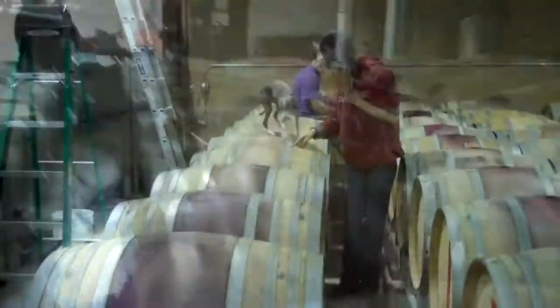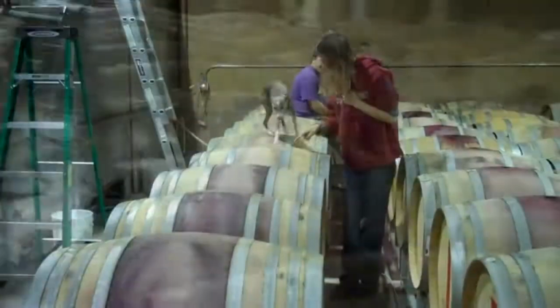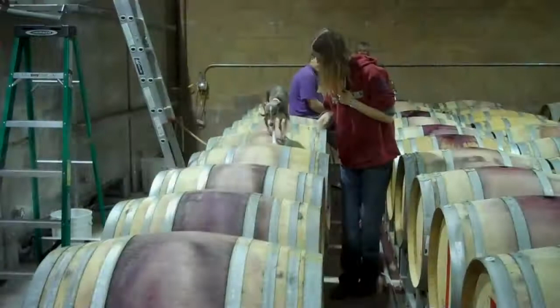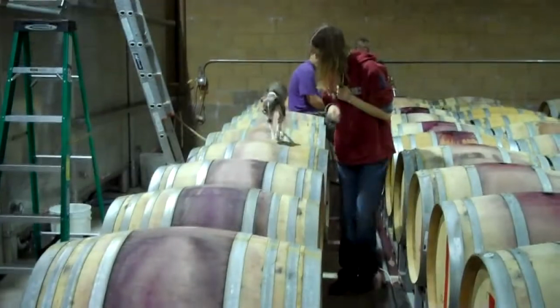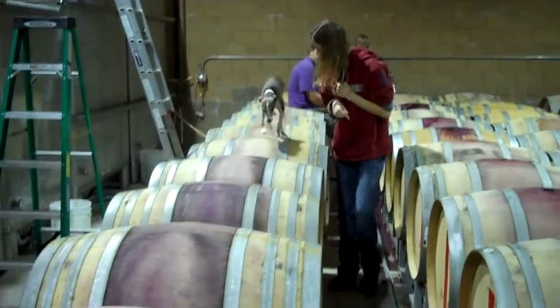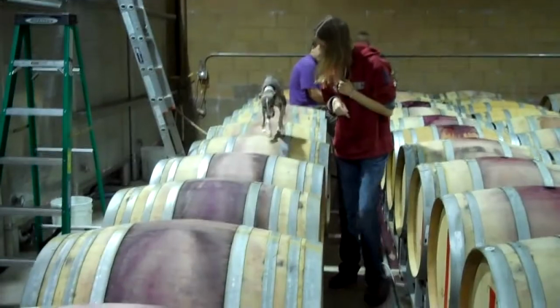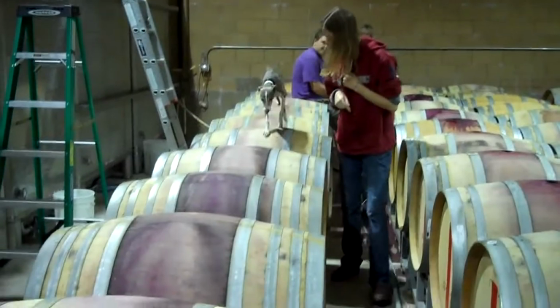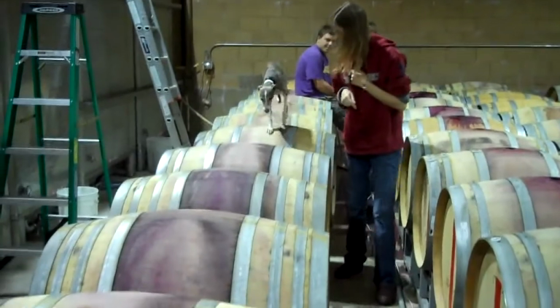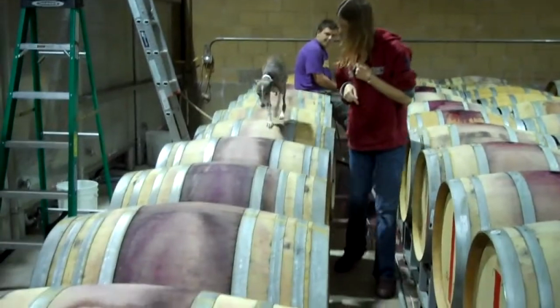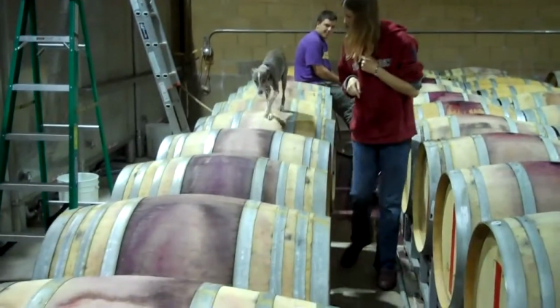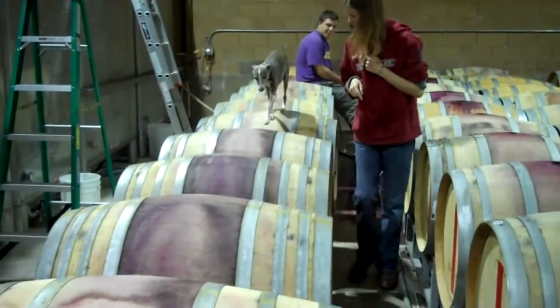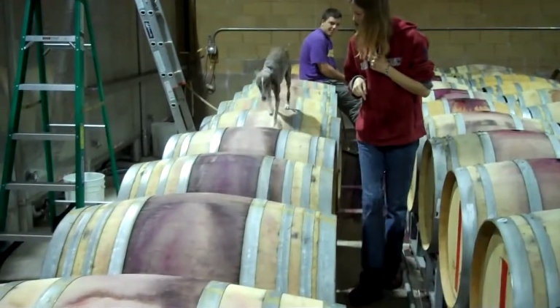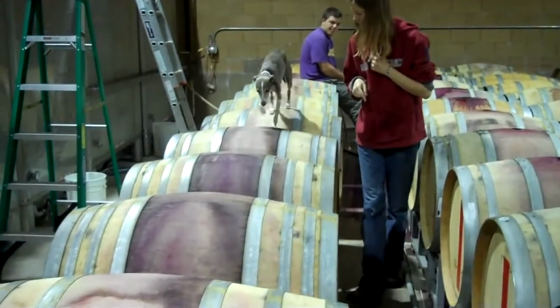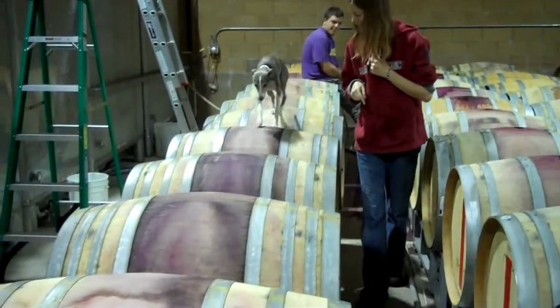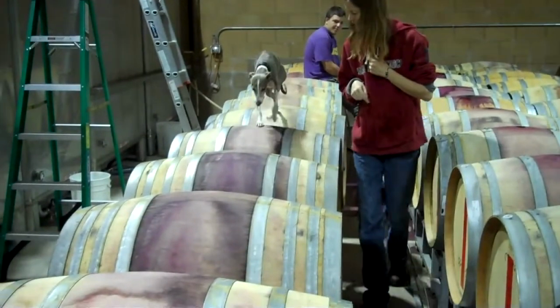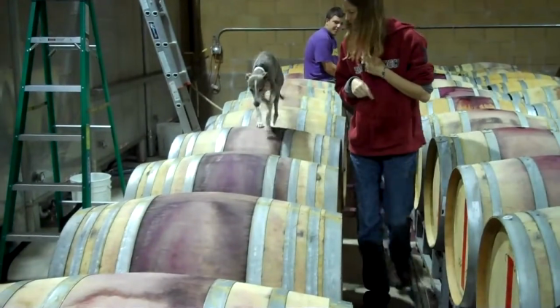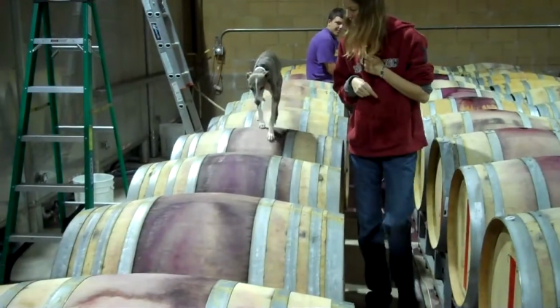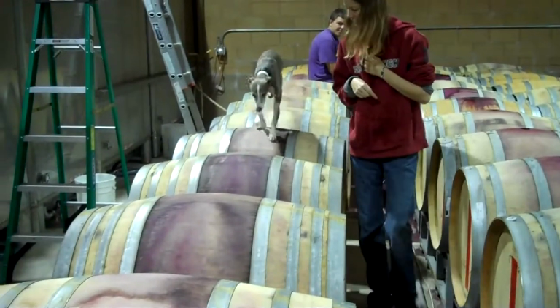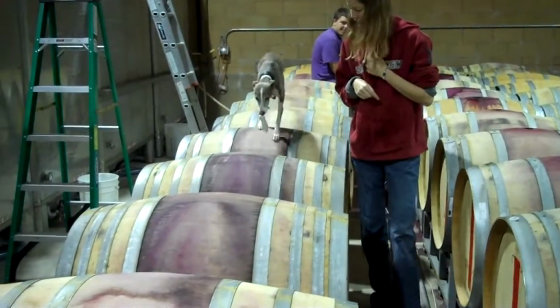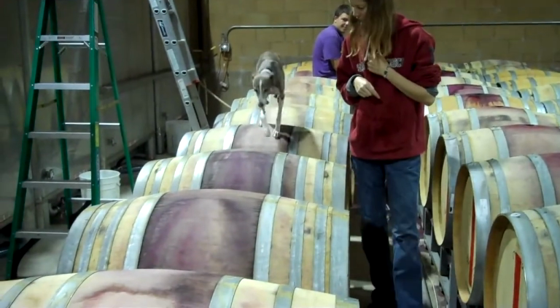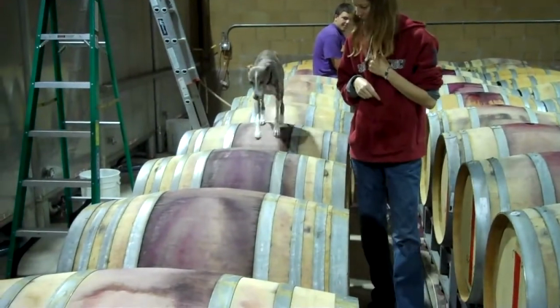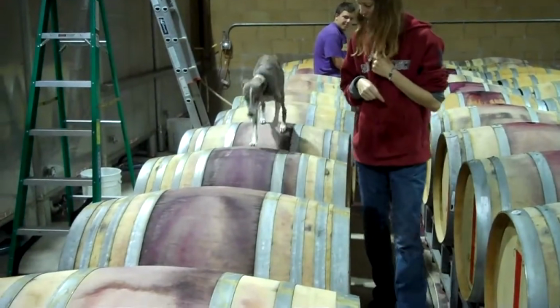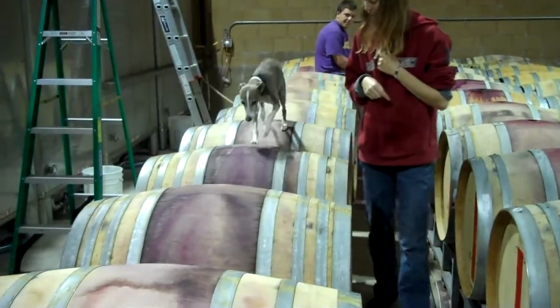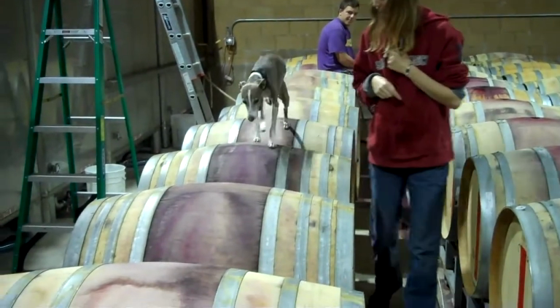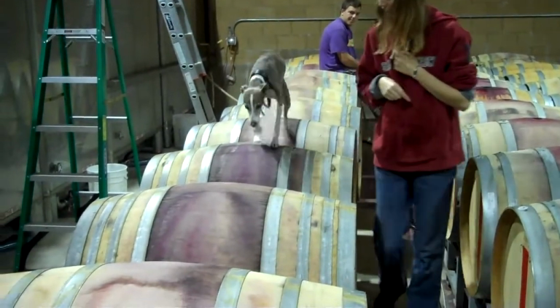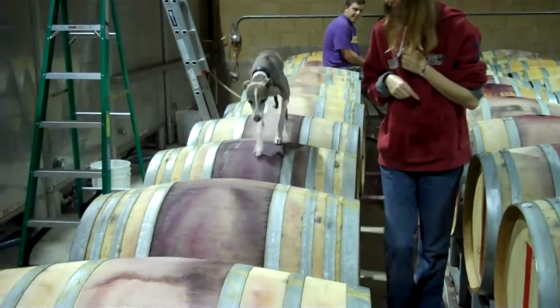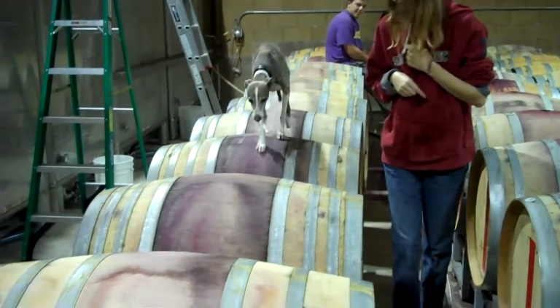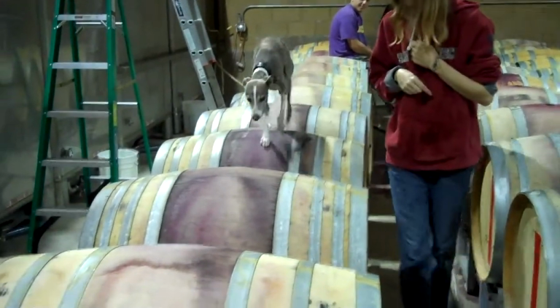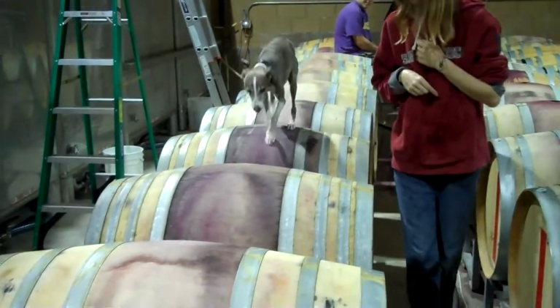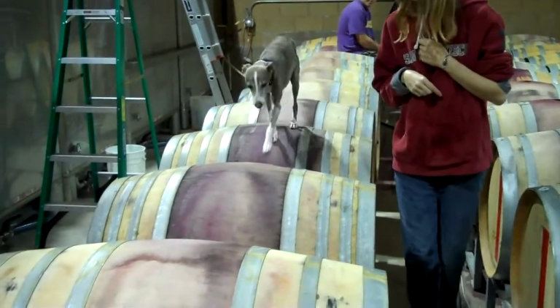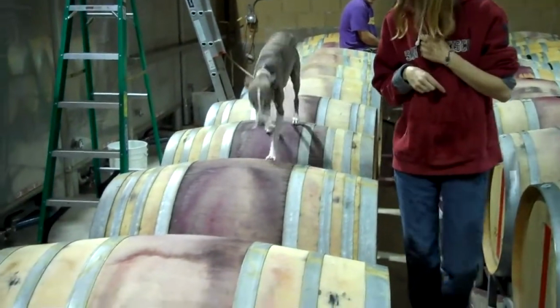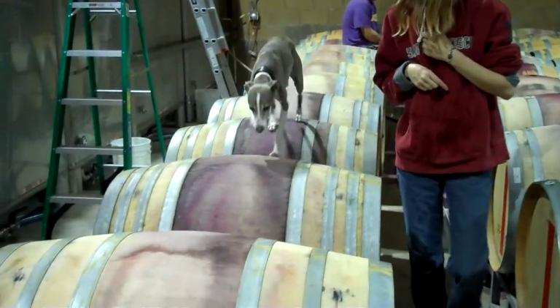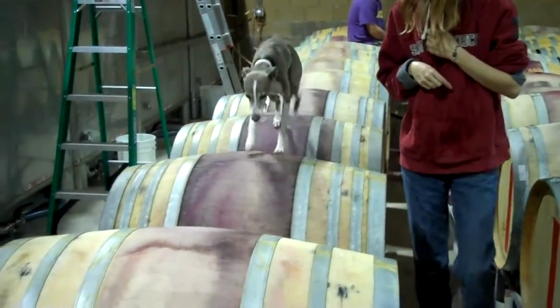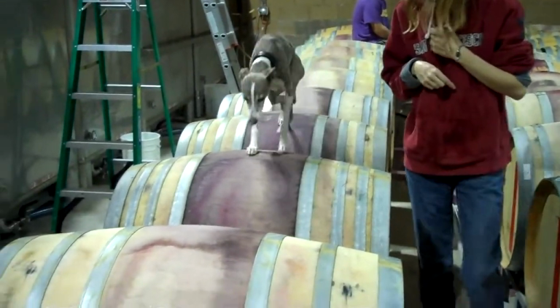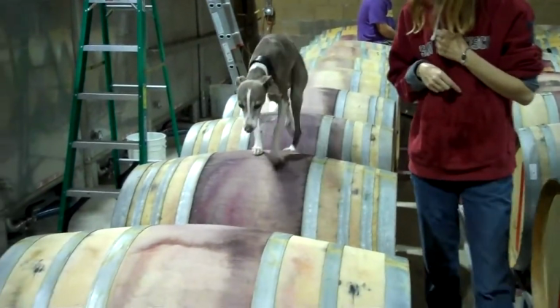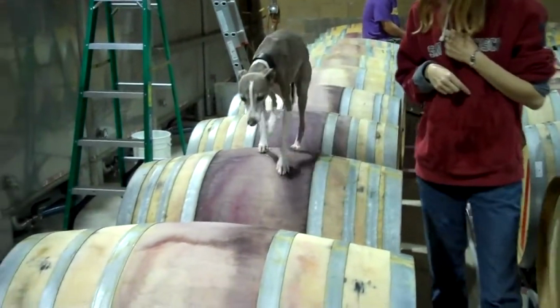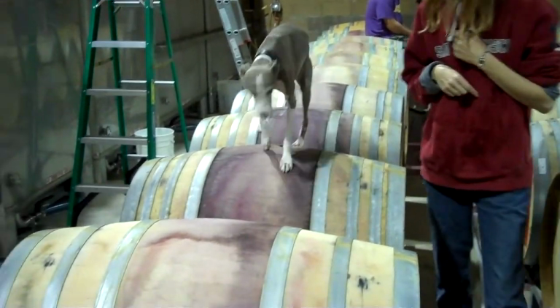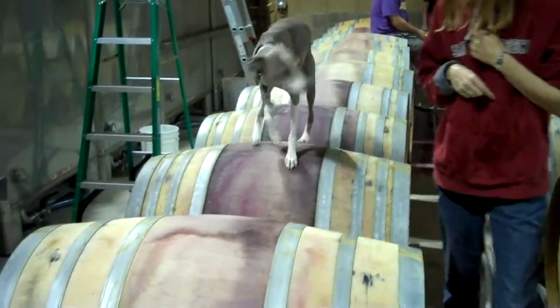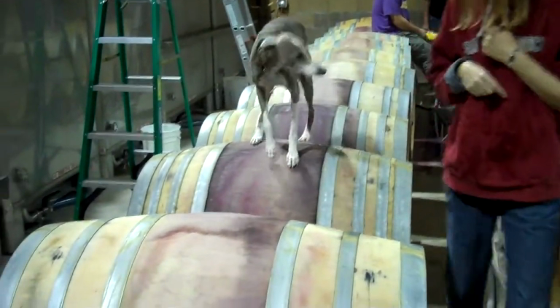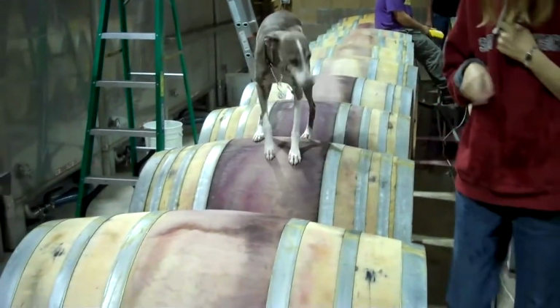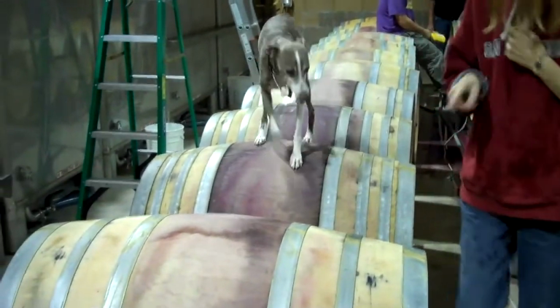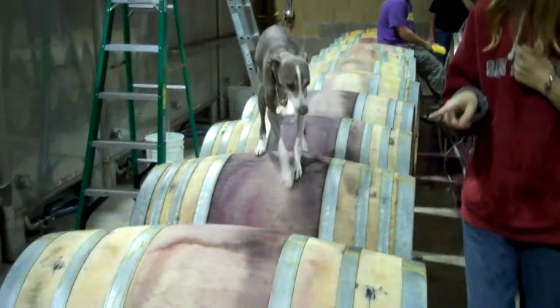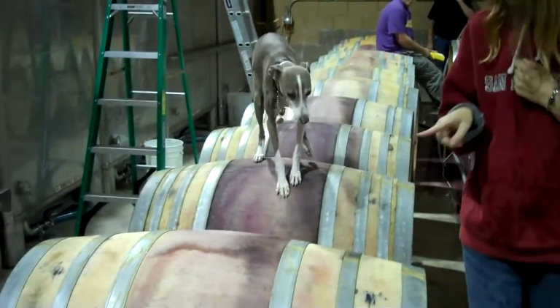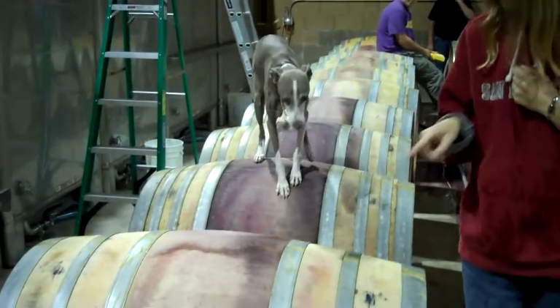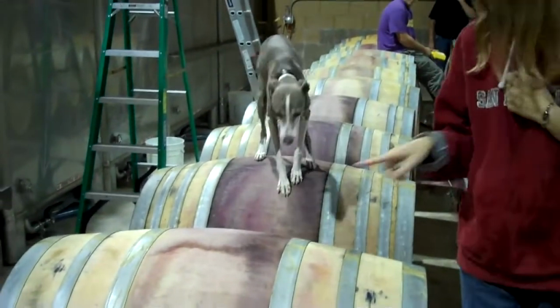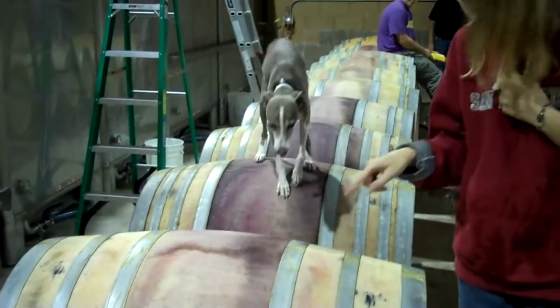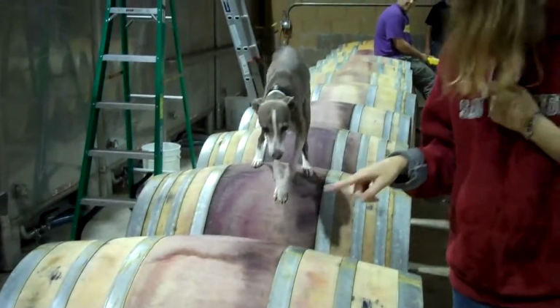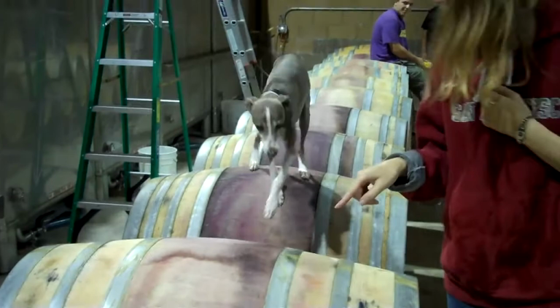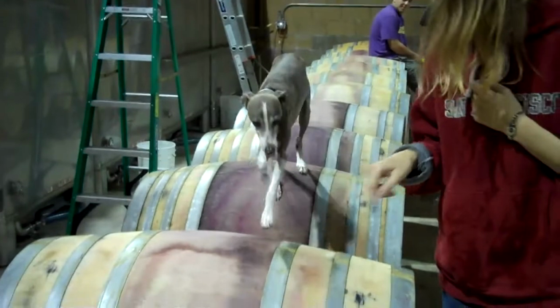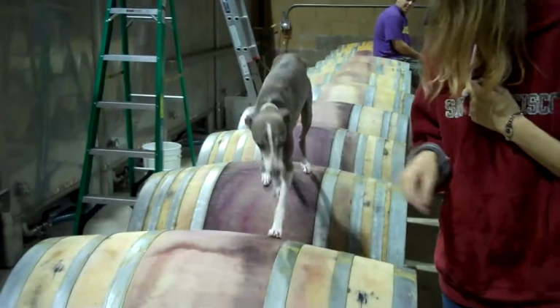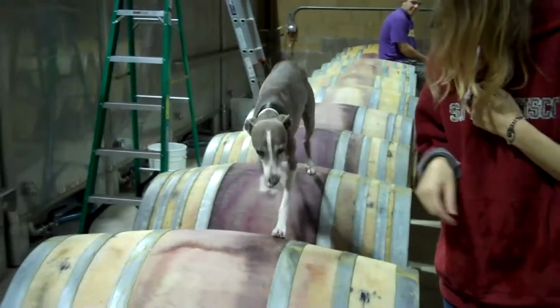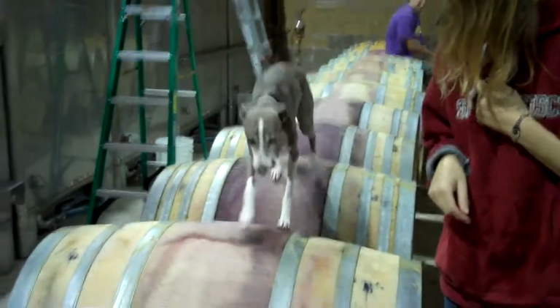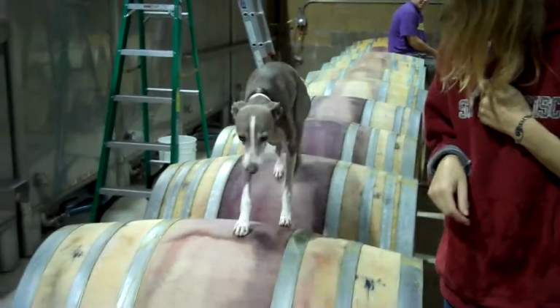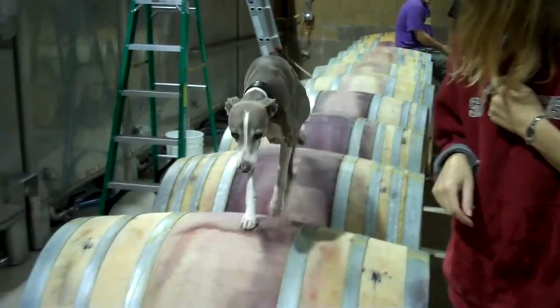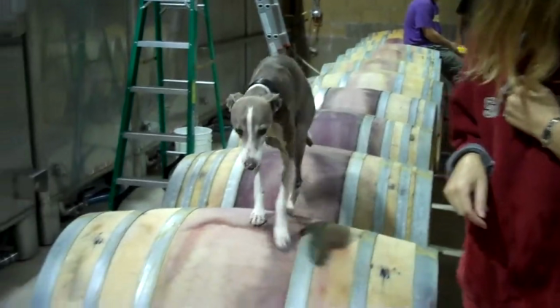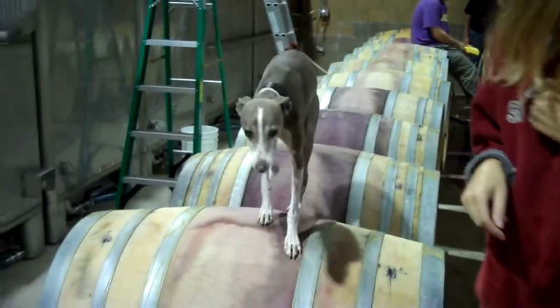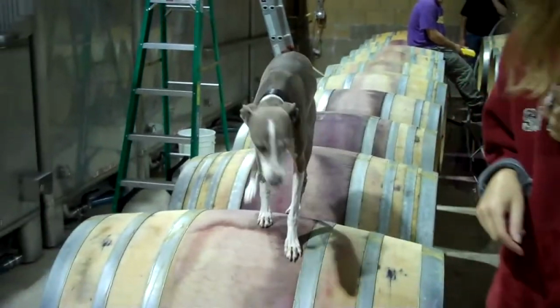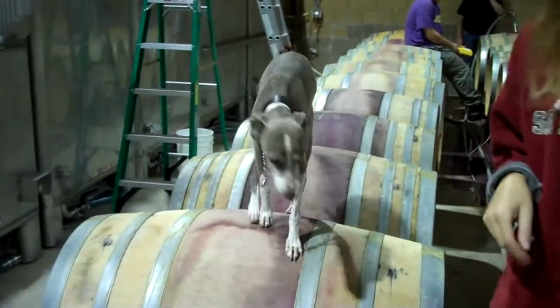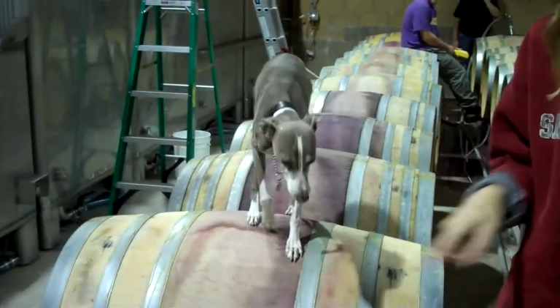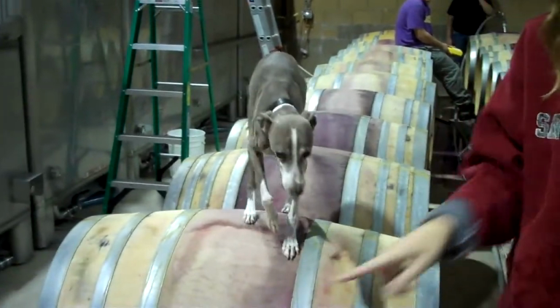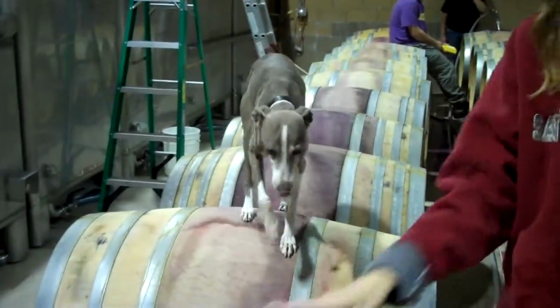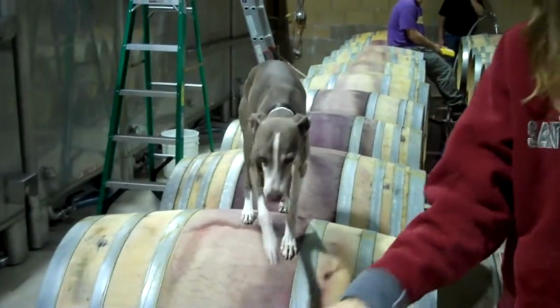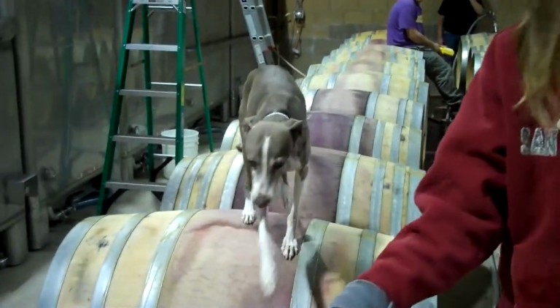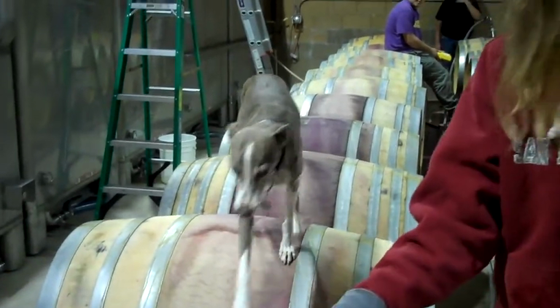This has nothing to do with racking or blending, but it sure is cute. Can you wave to everybody?